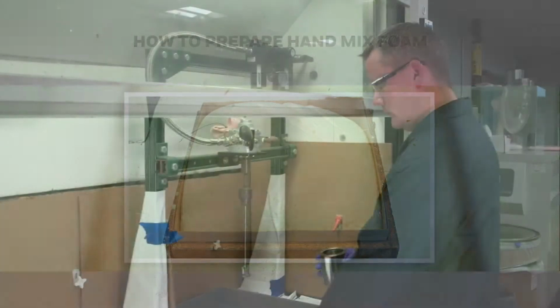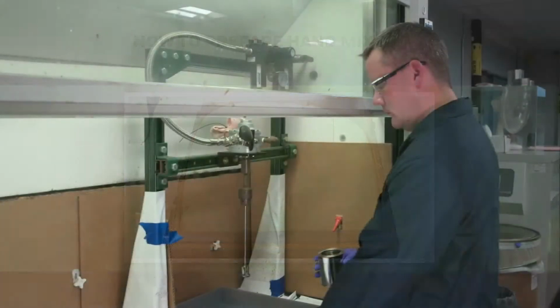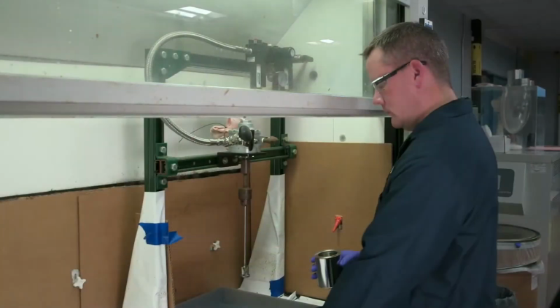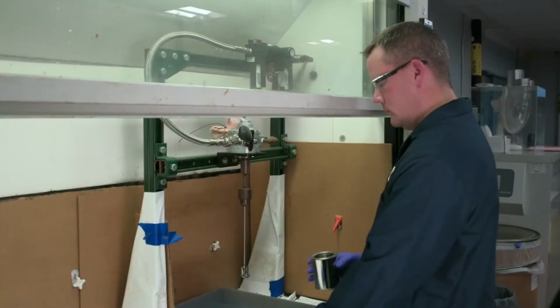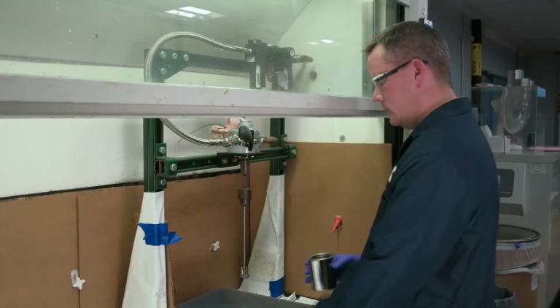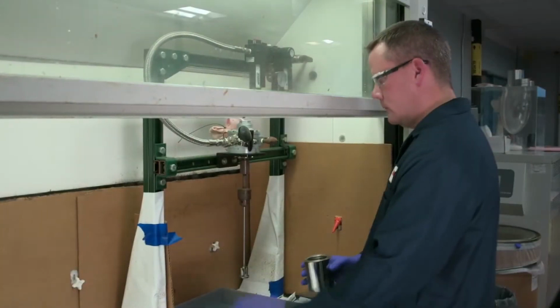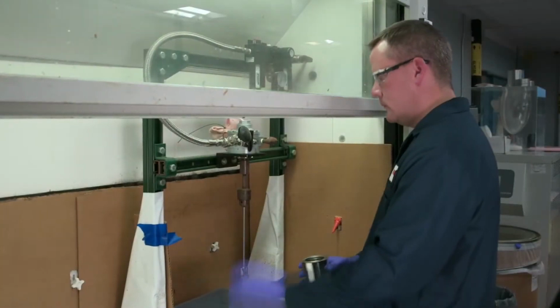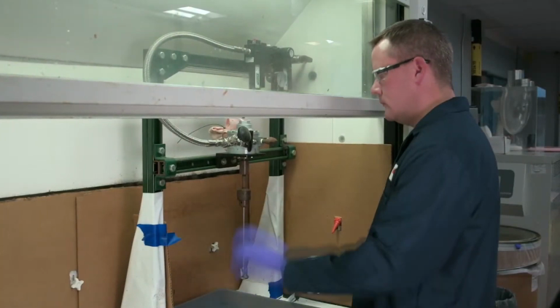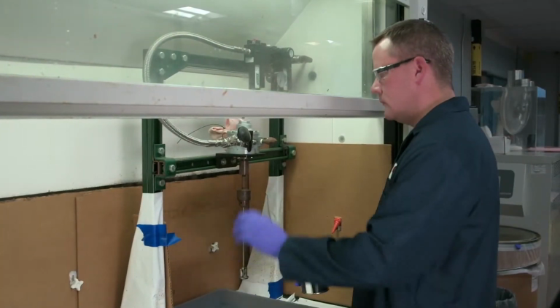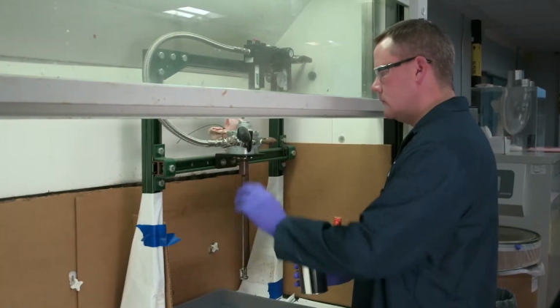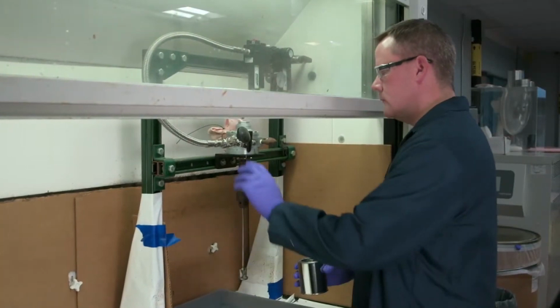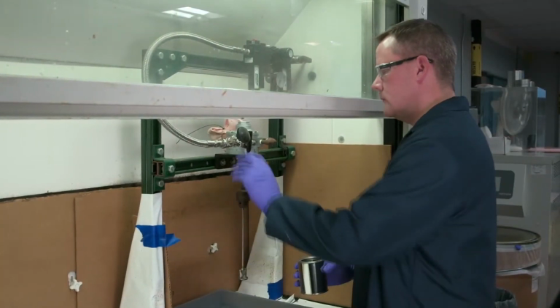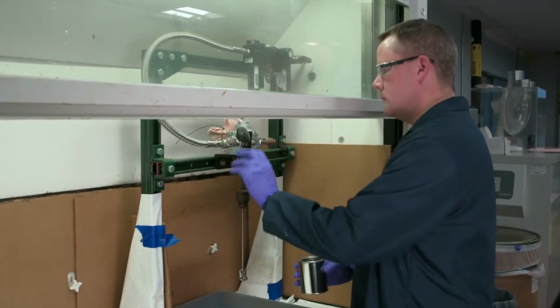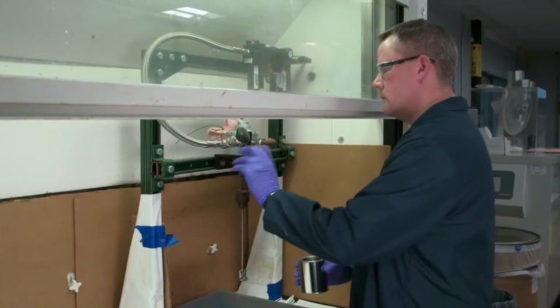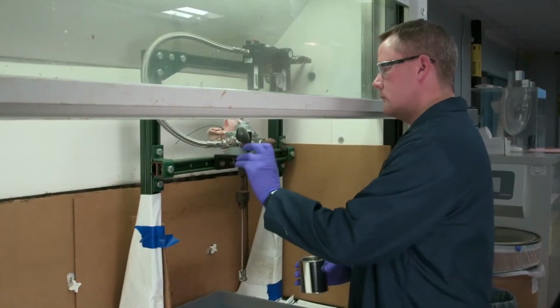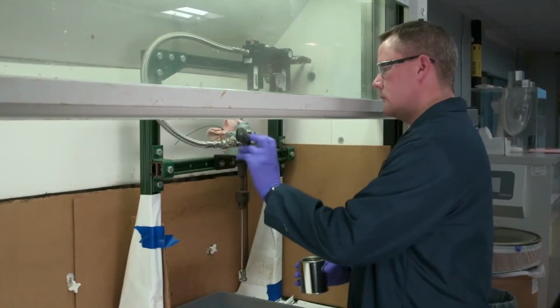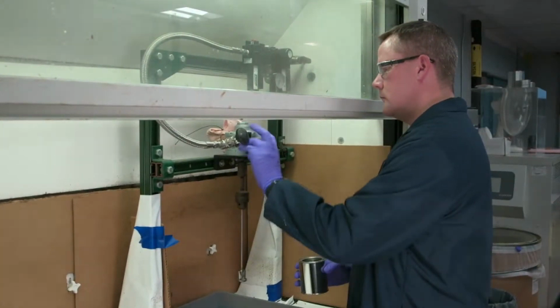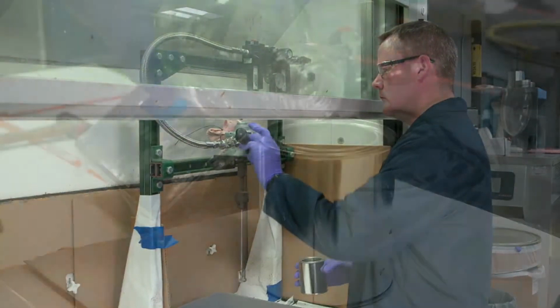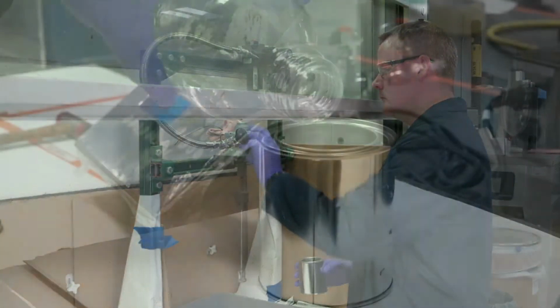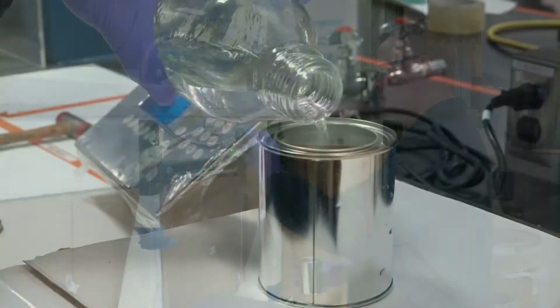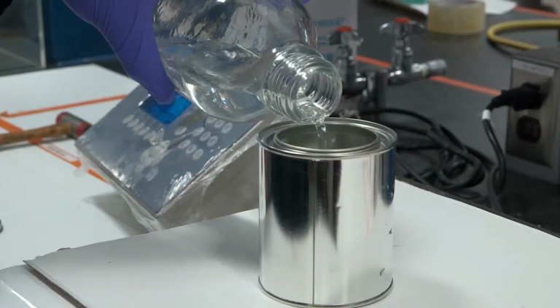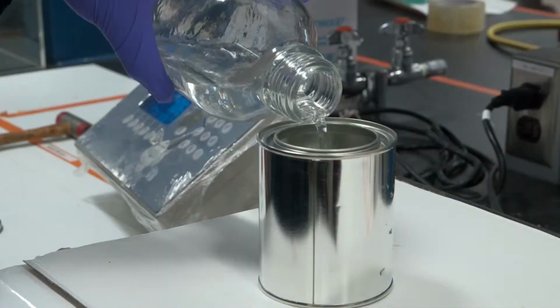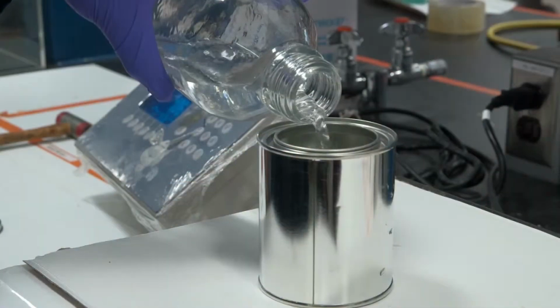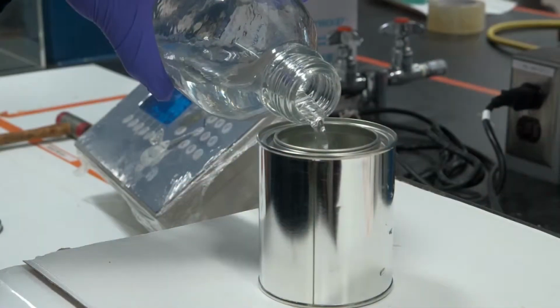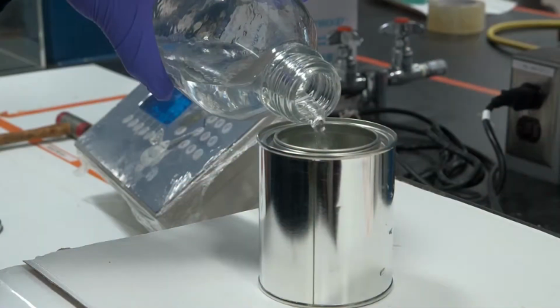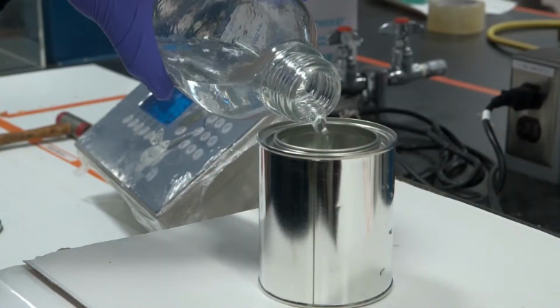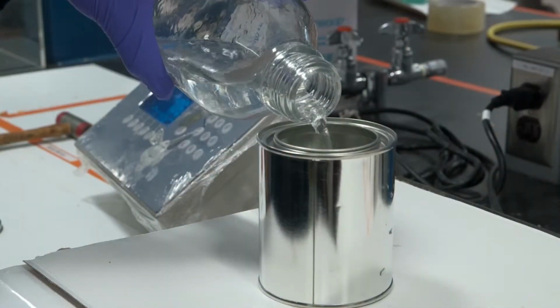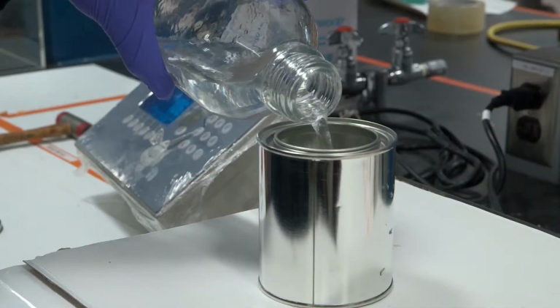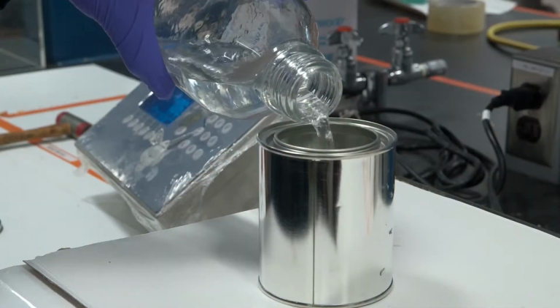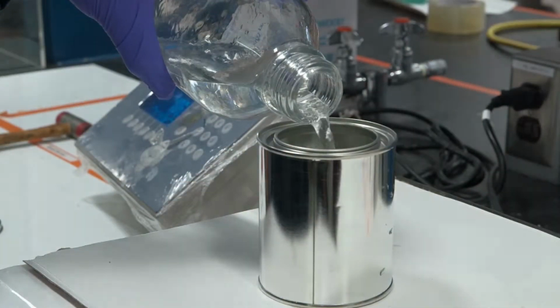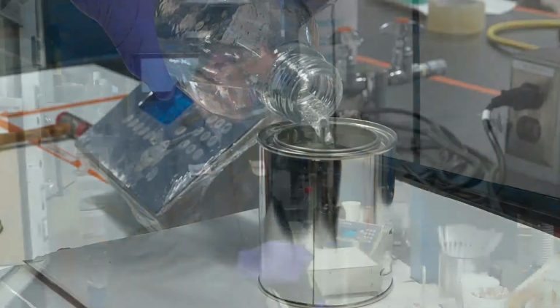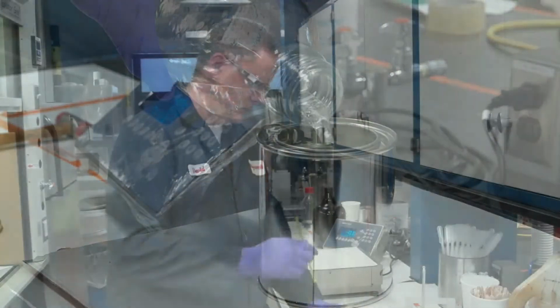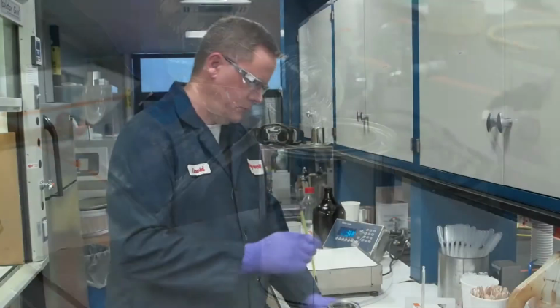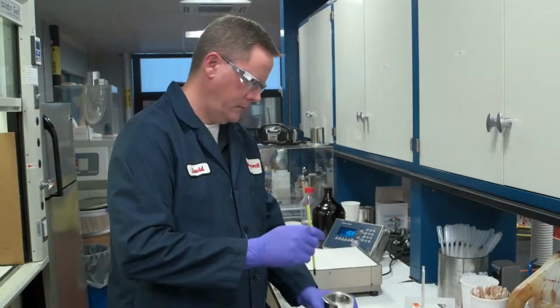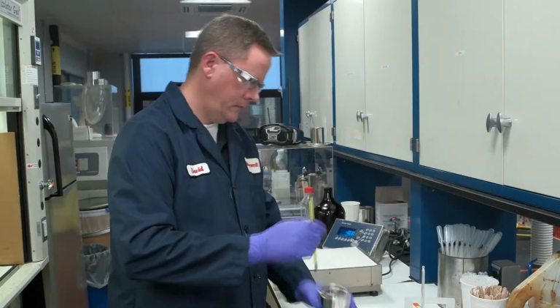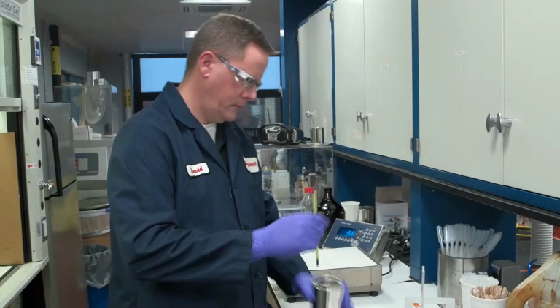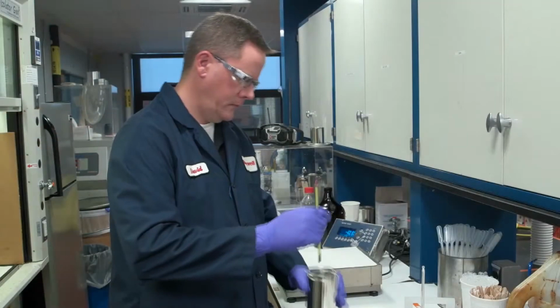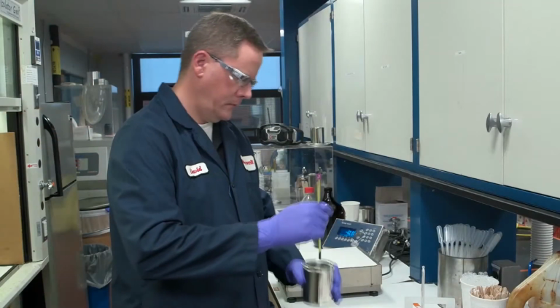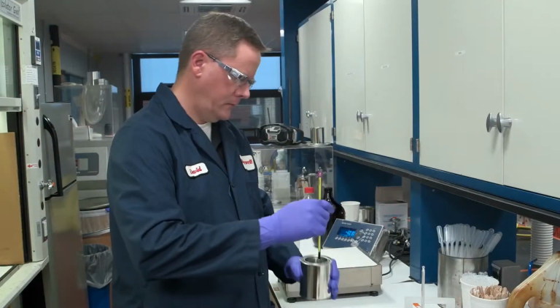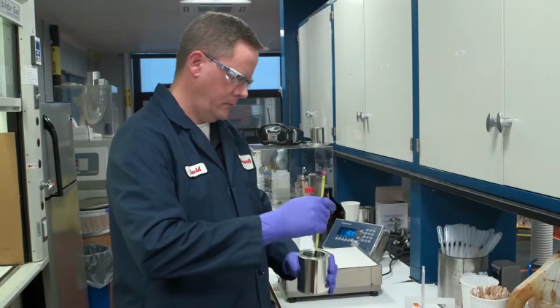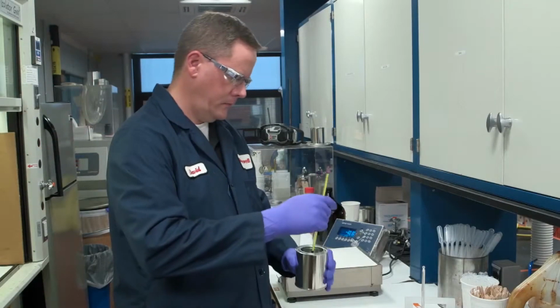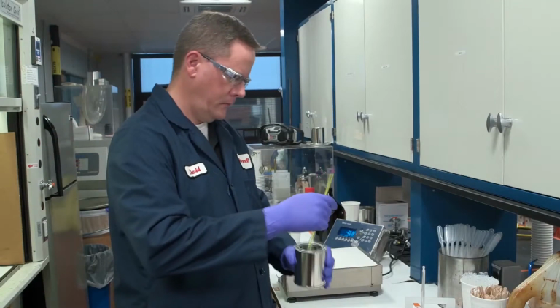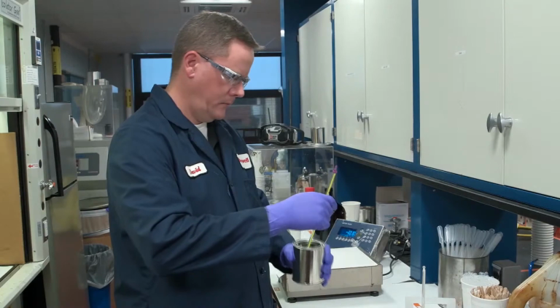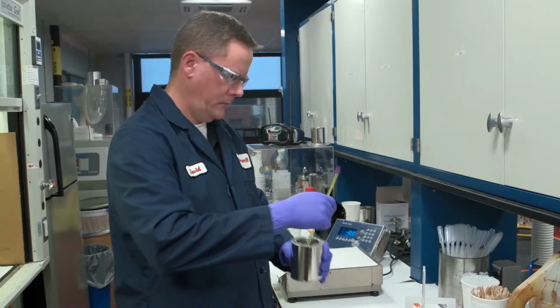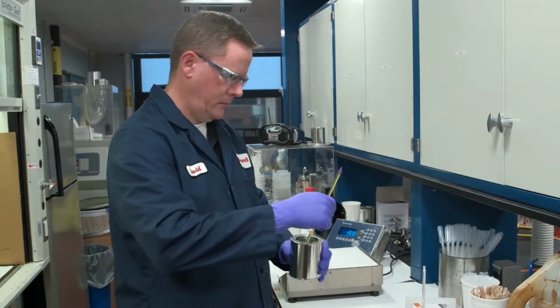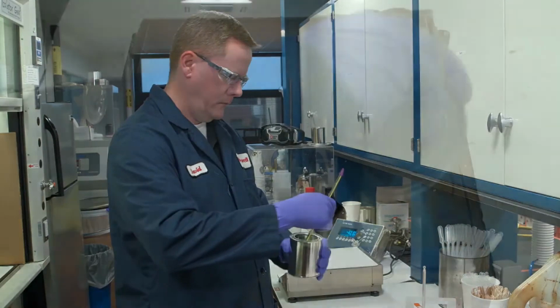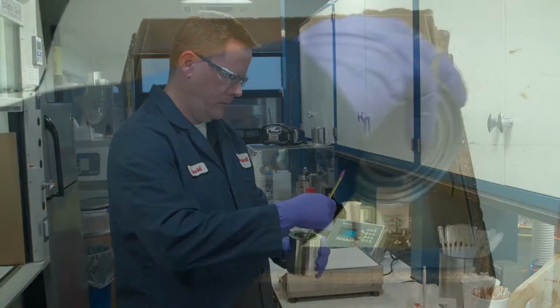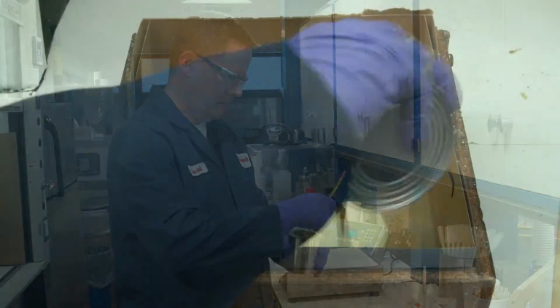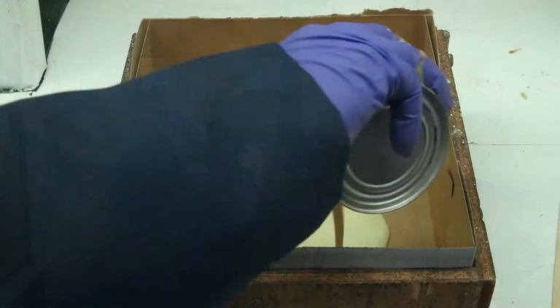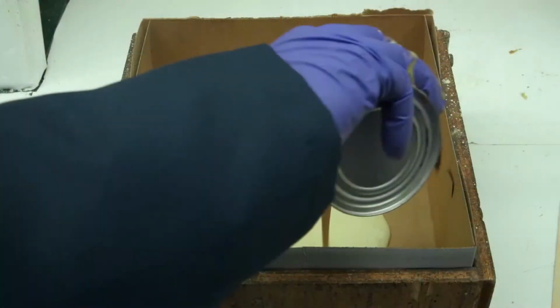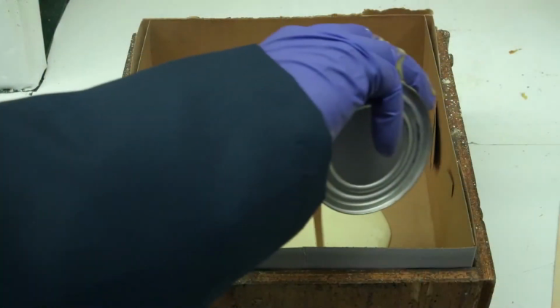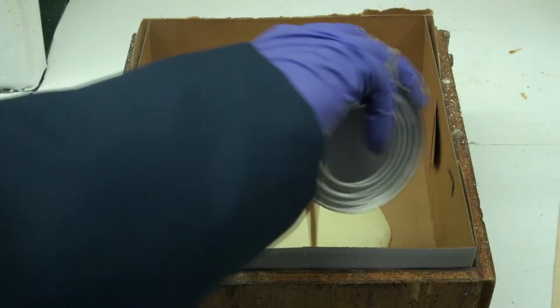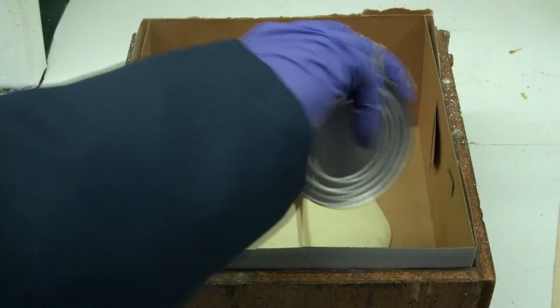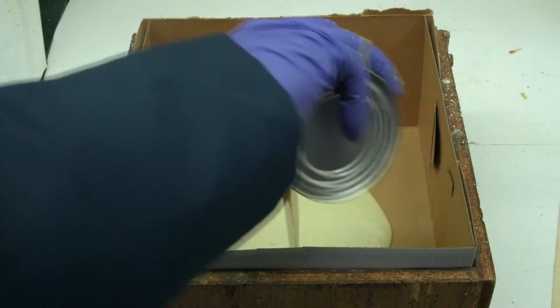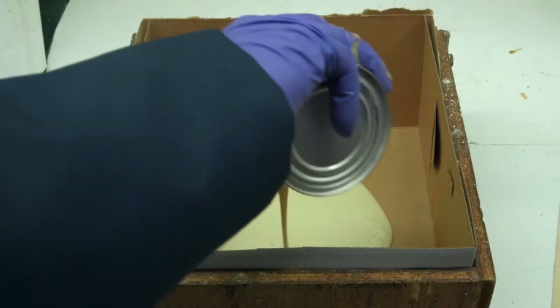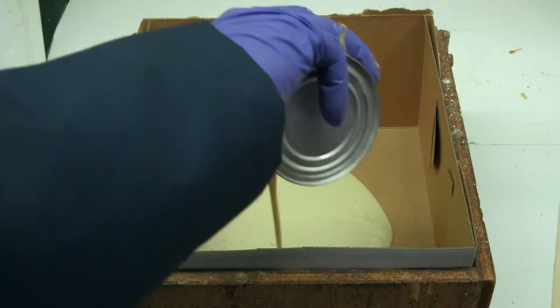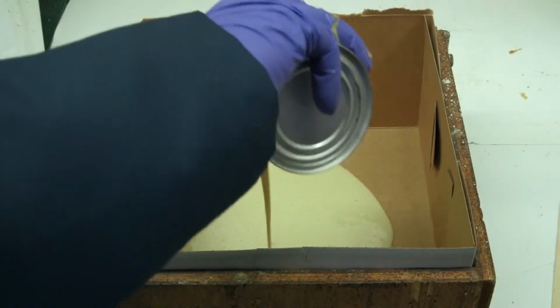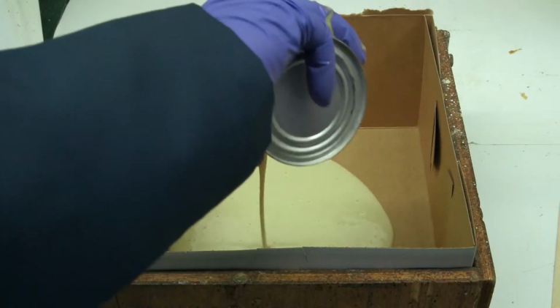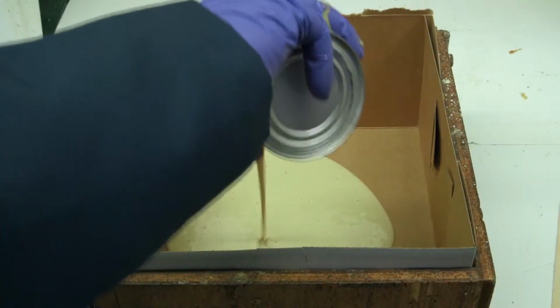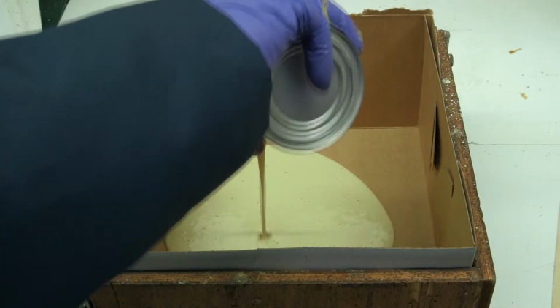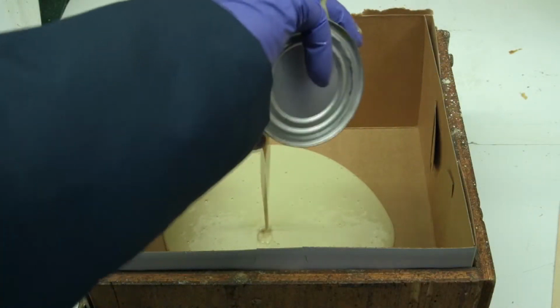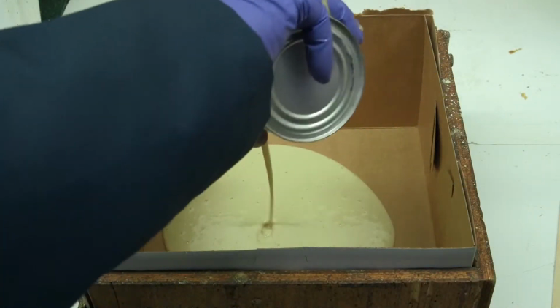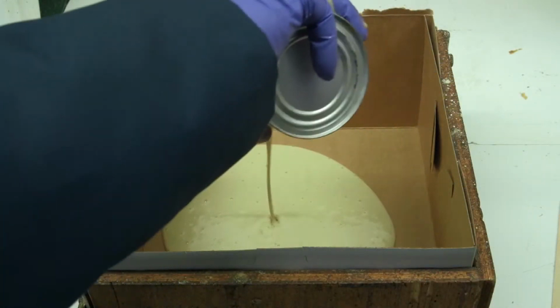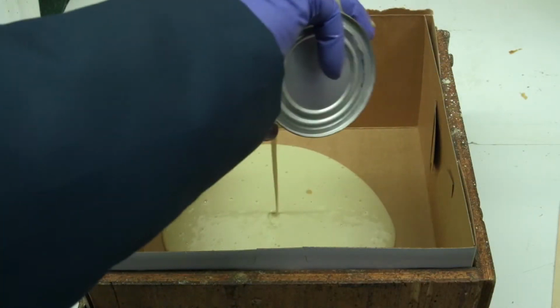Today we're going to demonstrate how we prepare a hand mix of polyurethane foam. The process is used to prepare foam for properties testing.